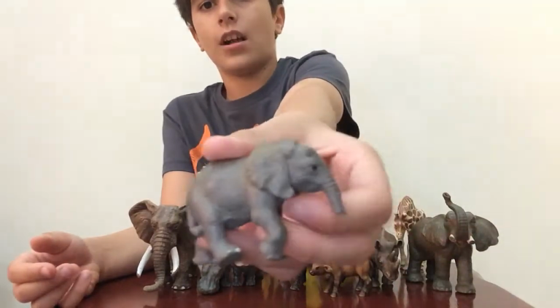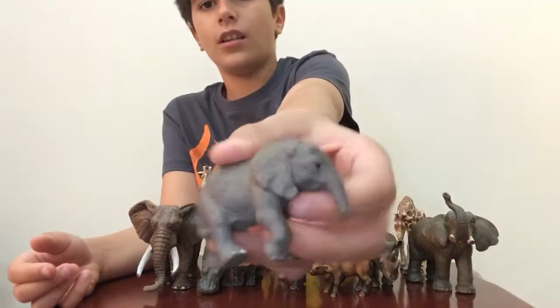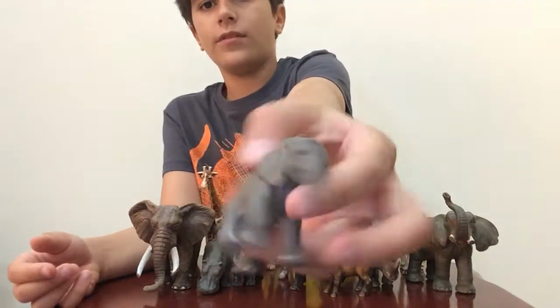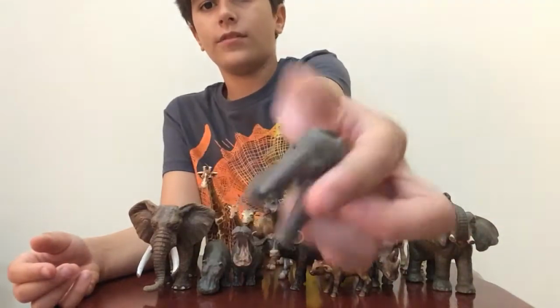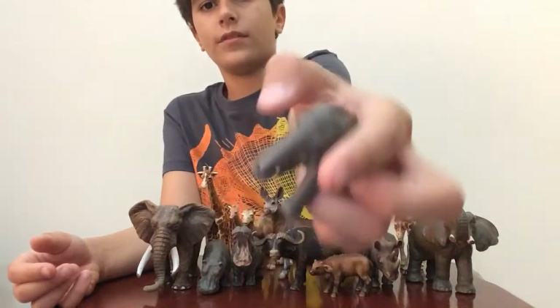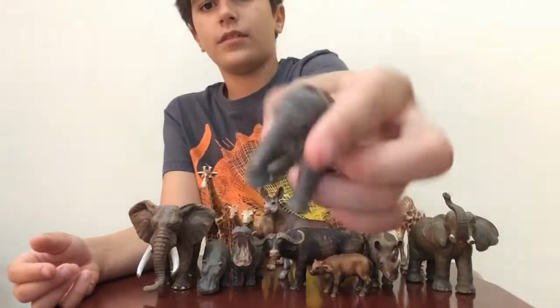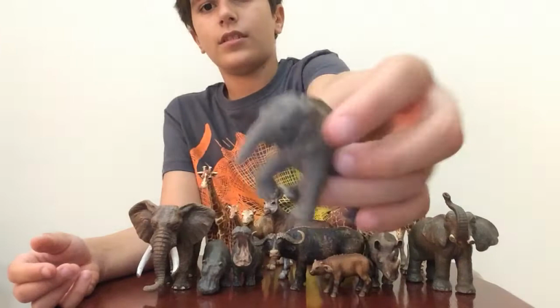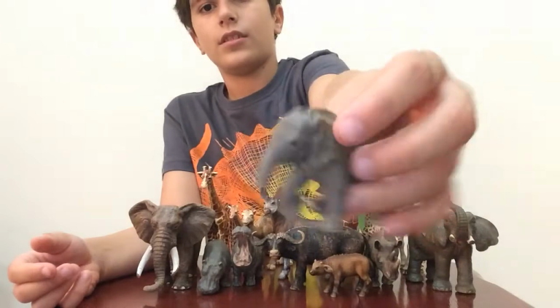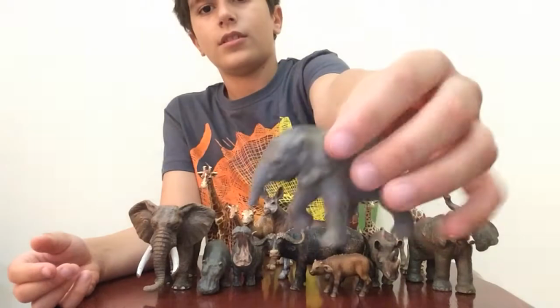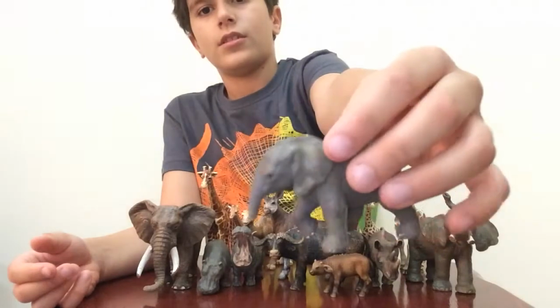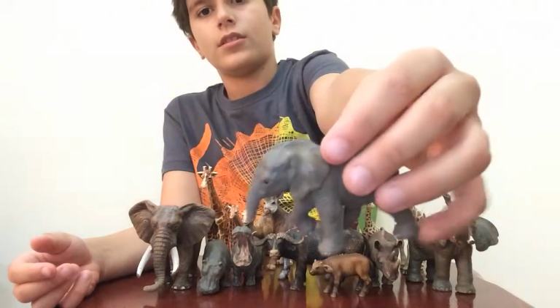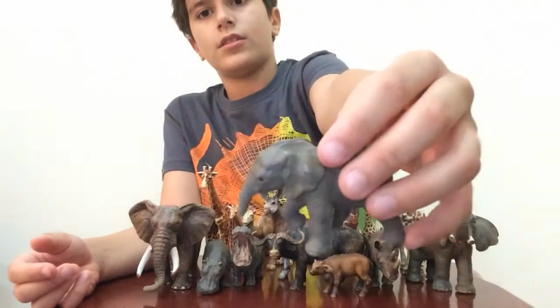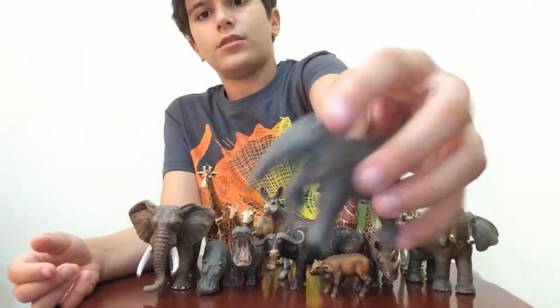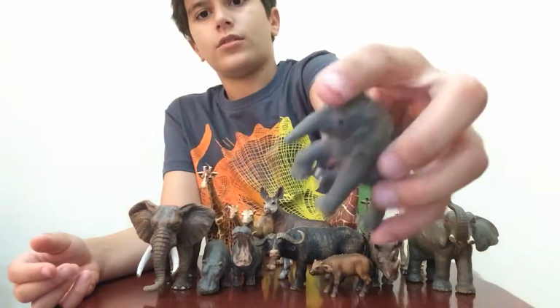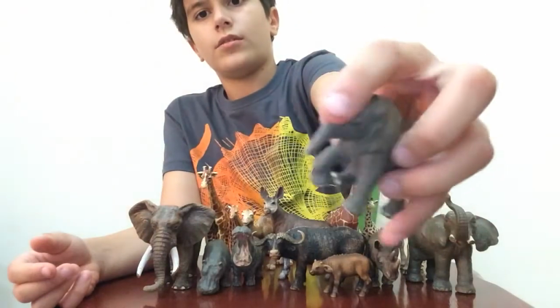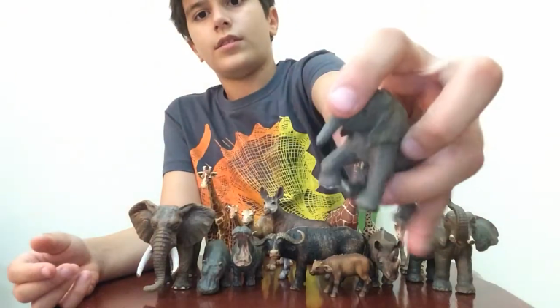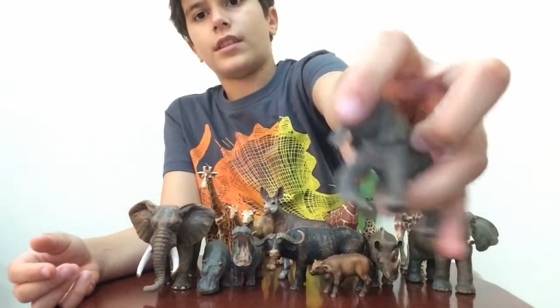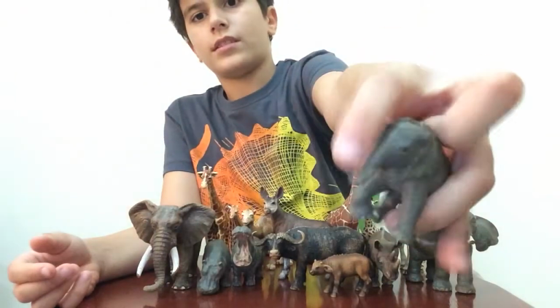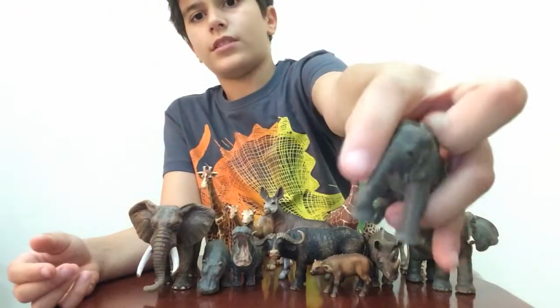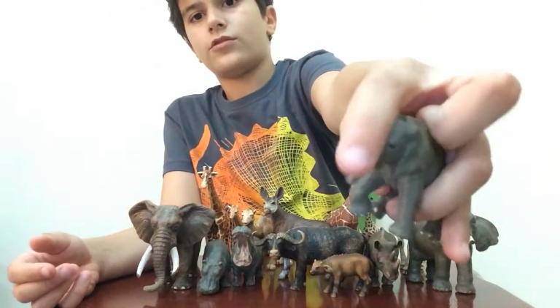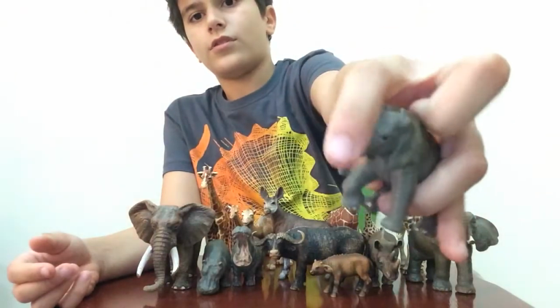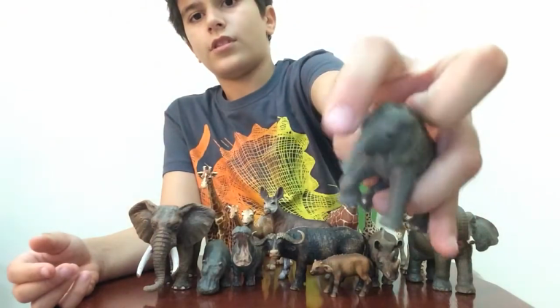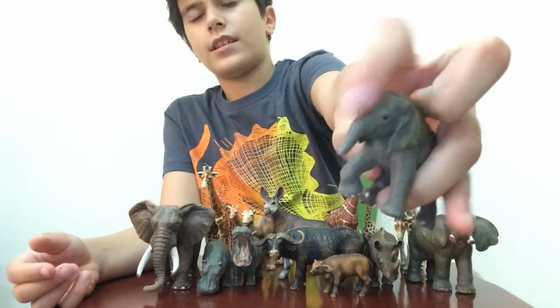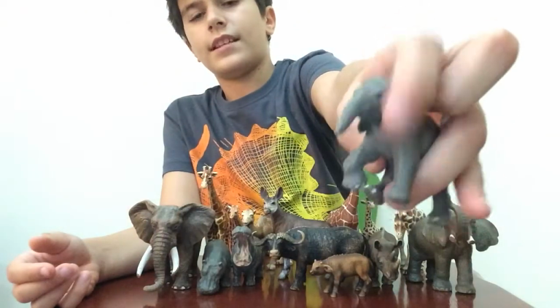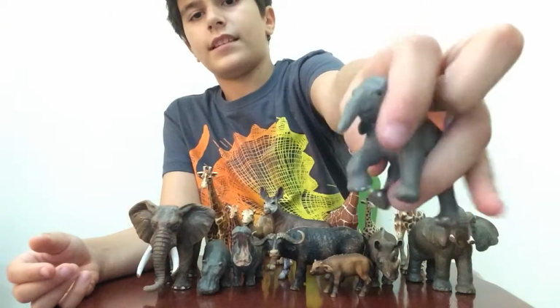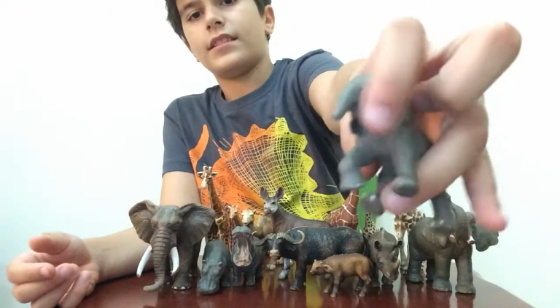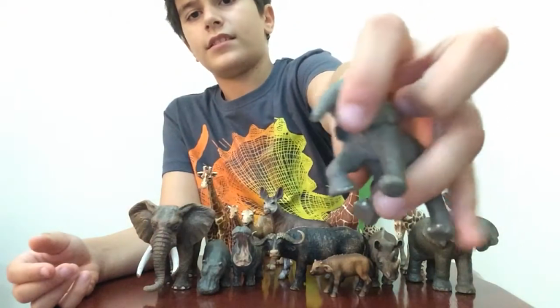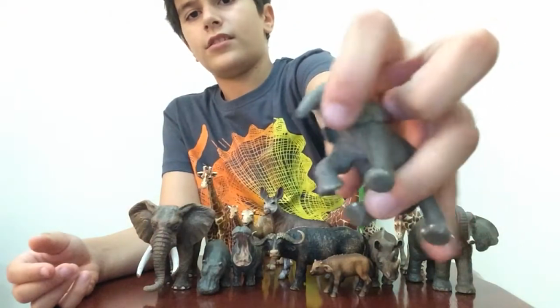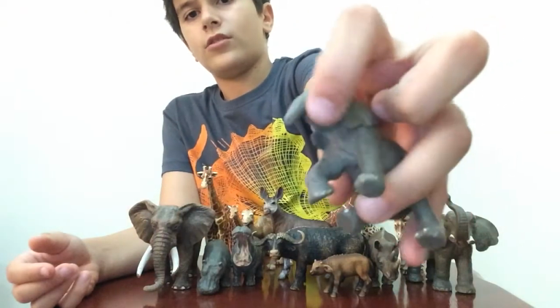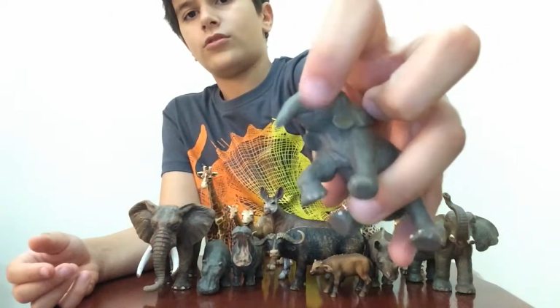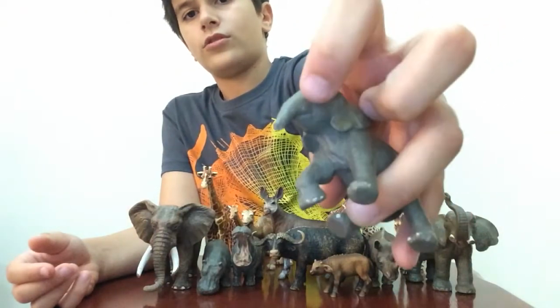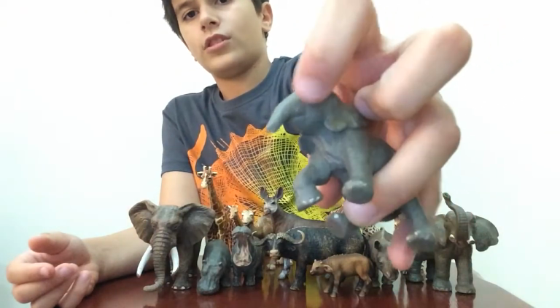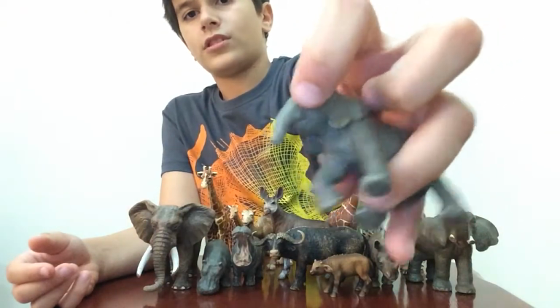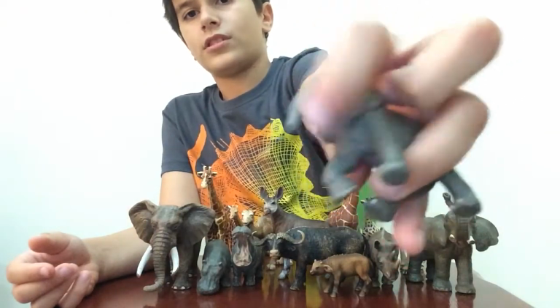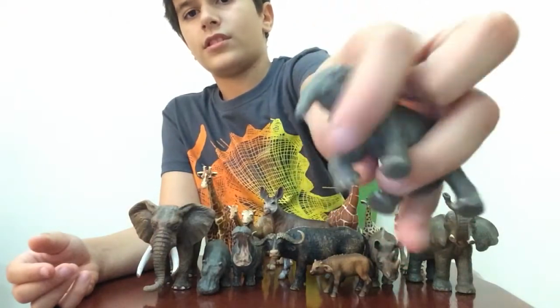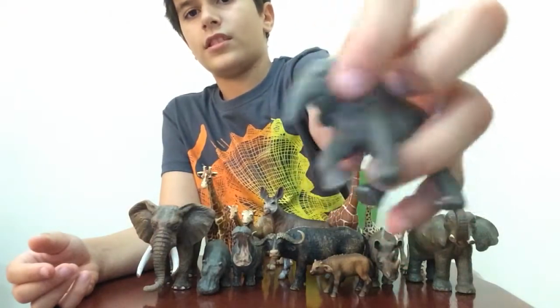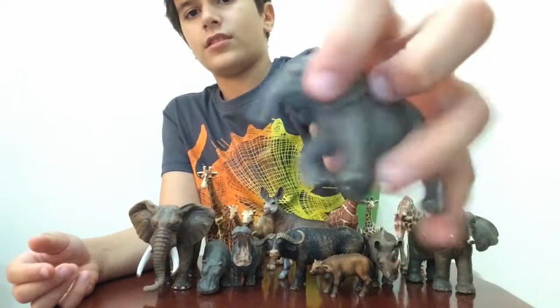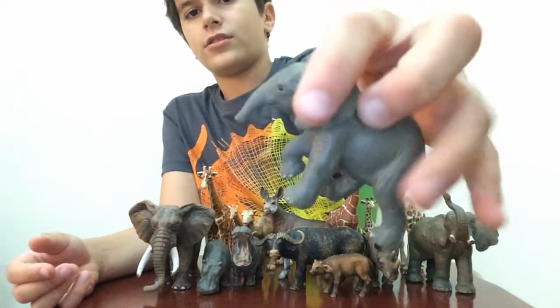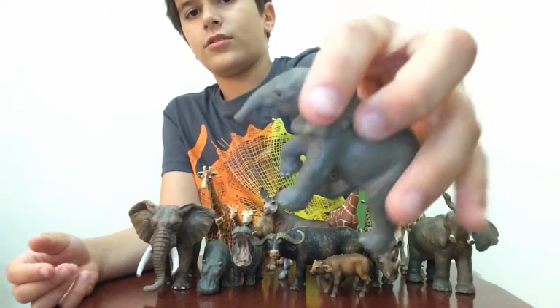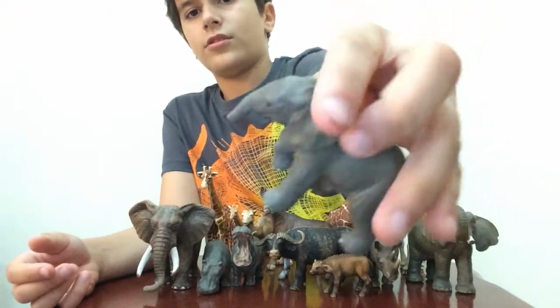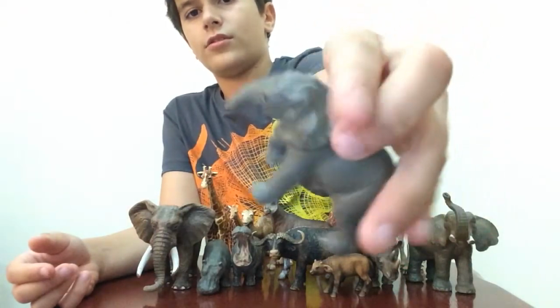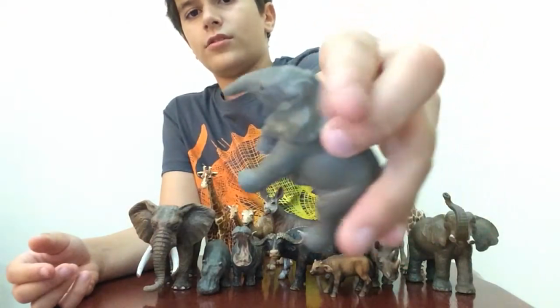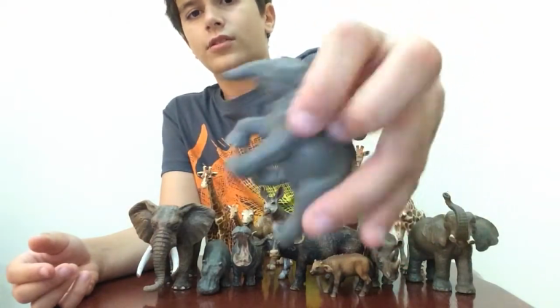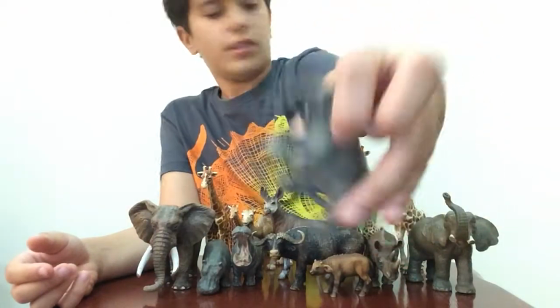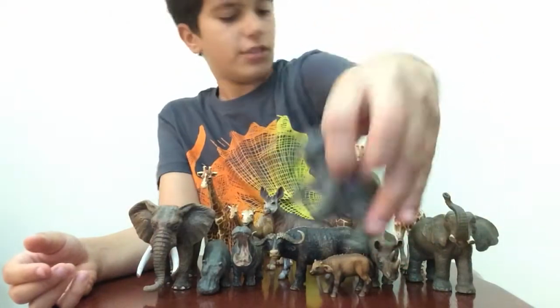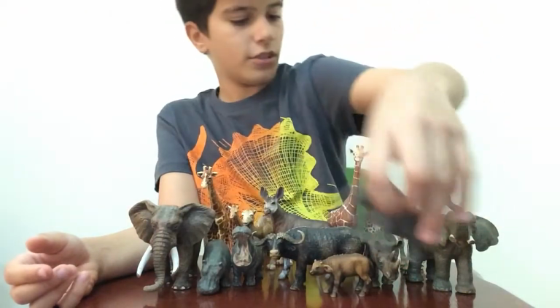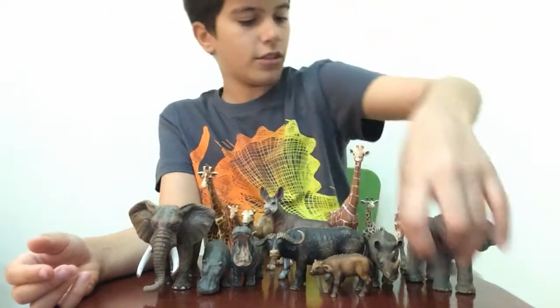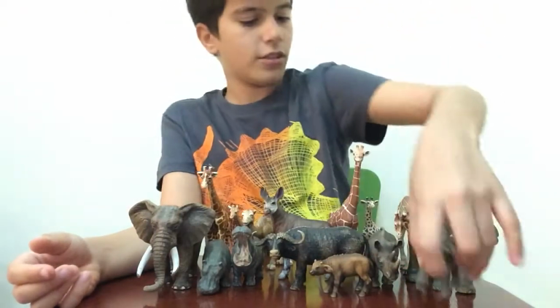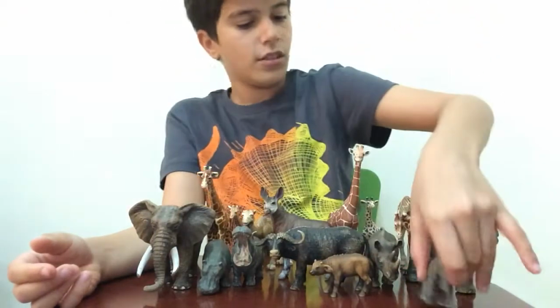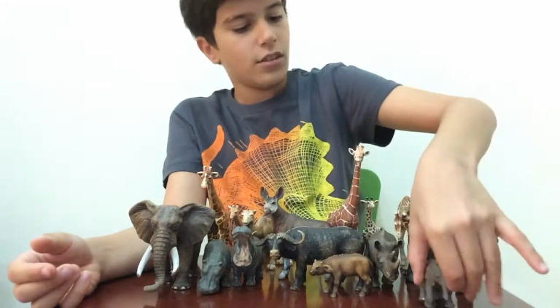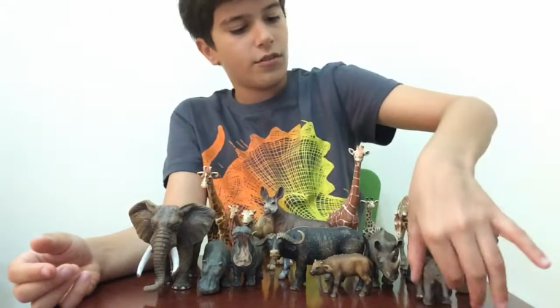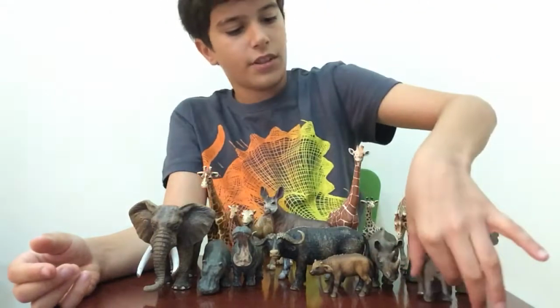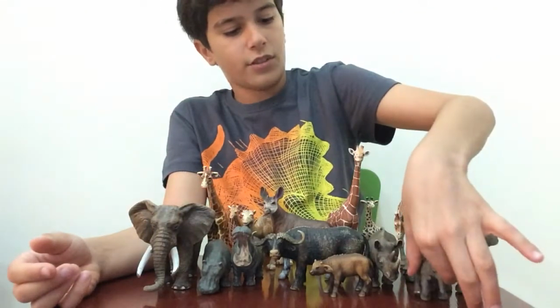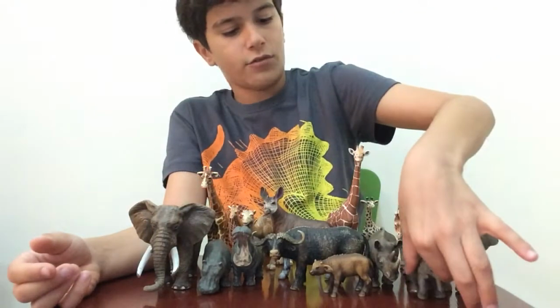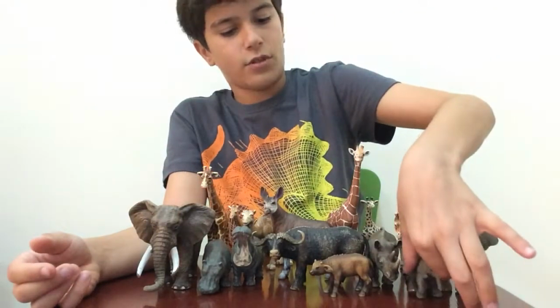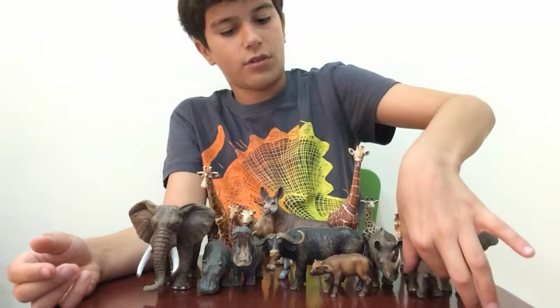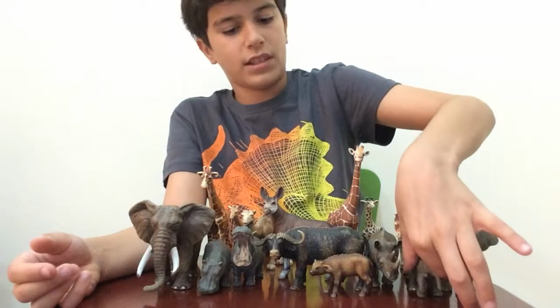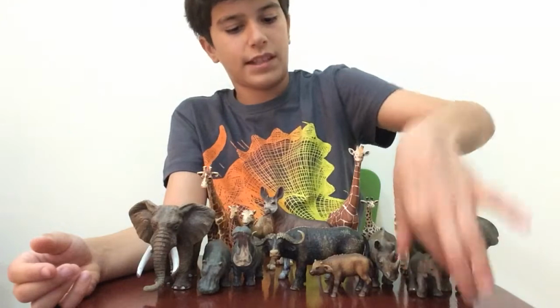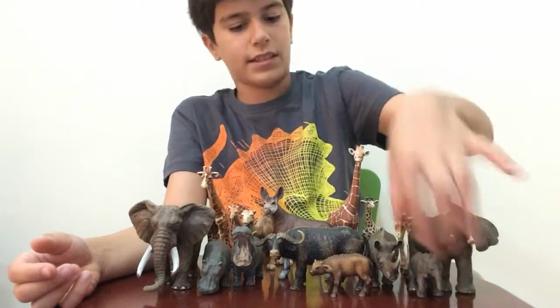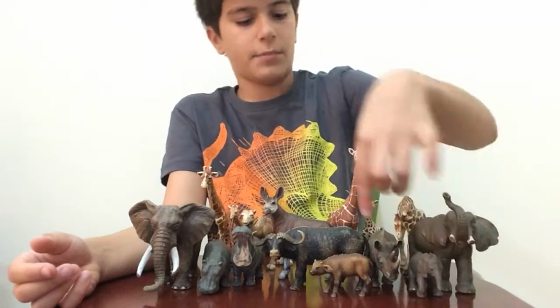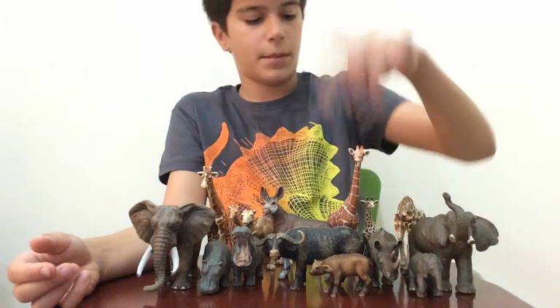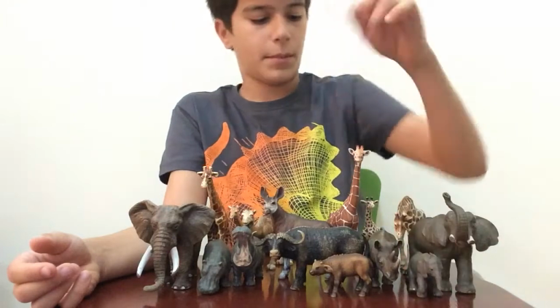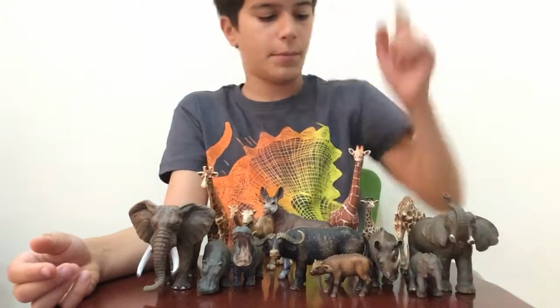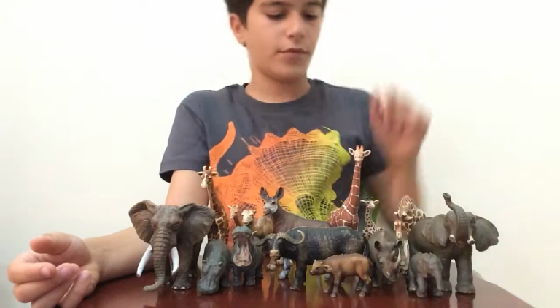Next we have a baby elephant, a calf. He has his trunk and there are no tusks, so he's not really grown yet - like a baby.